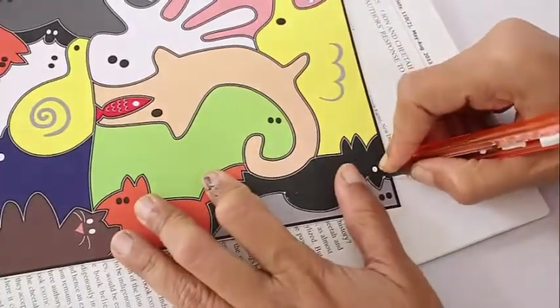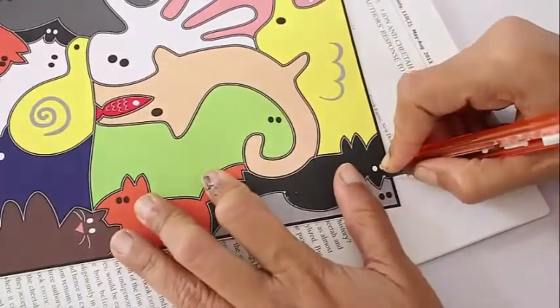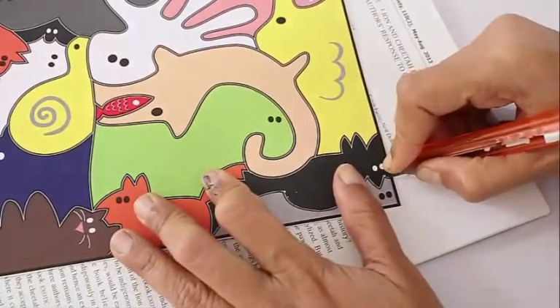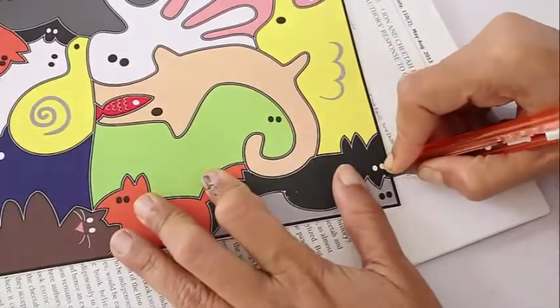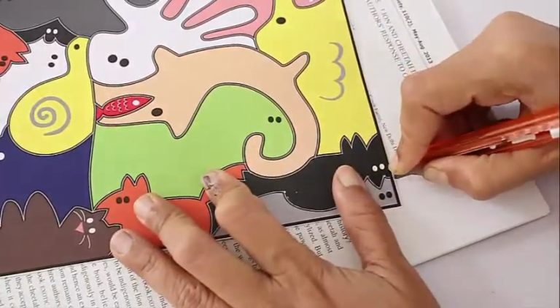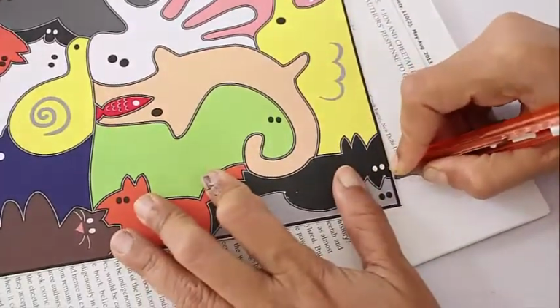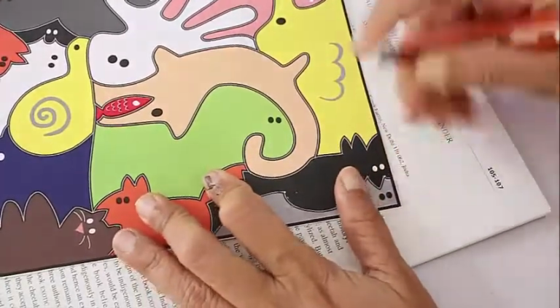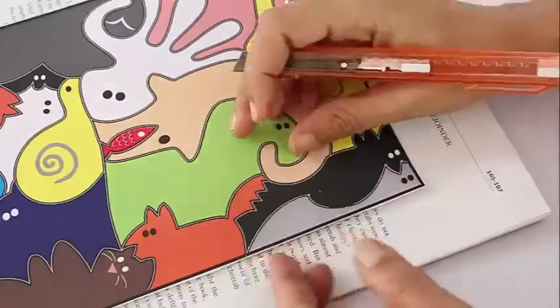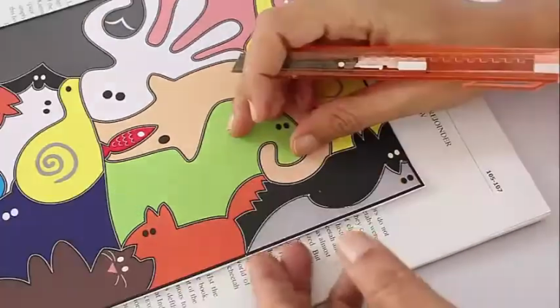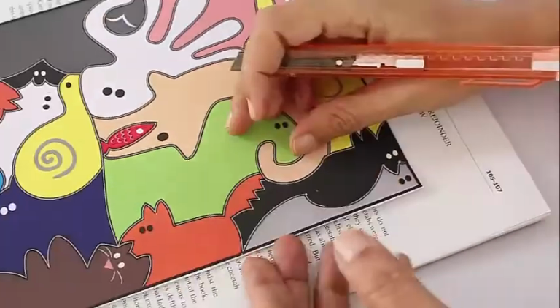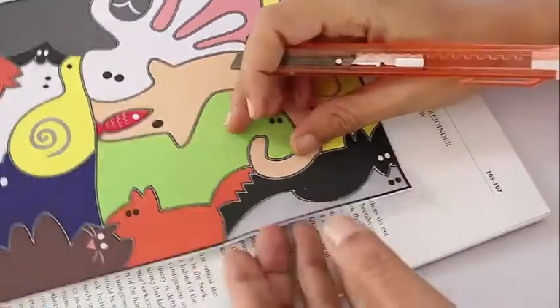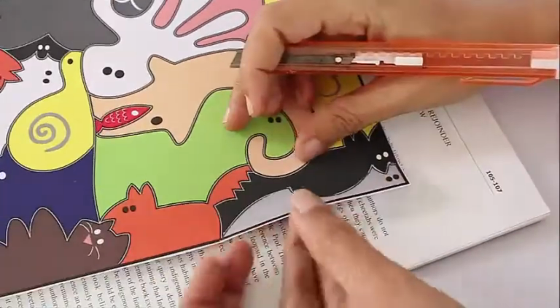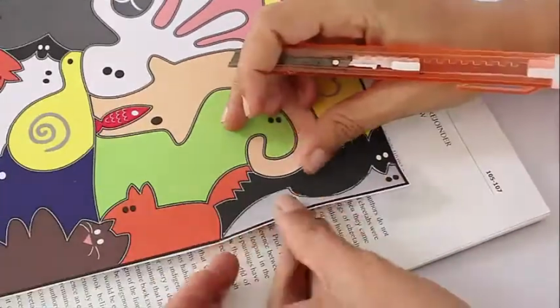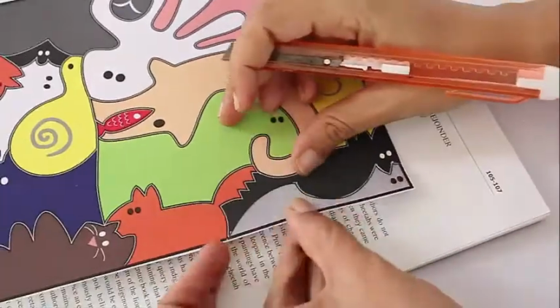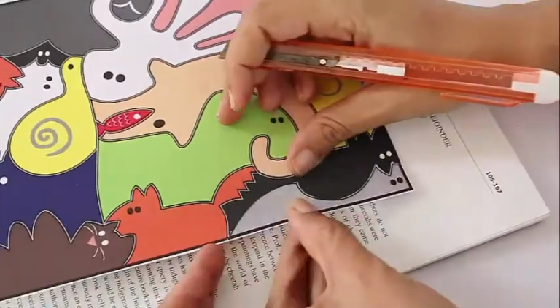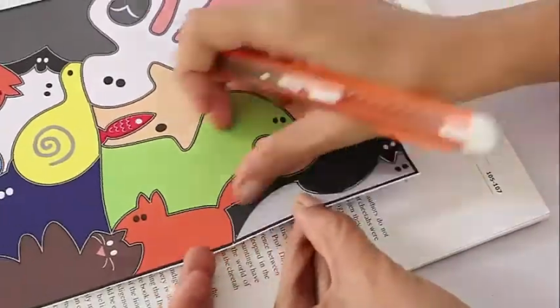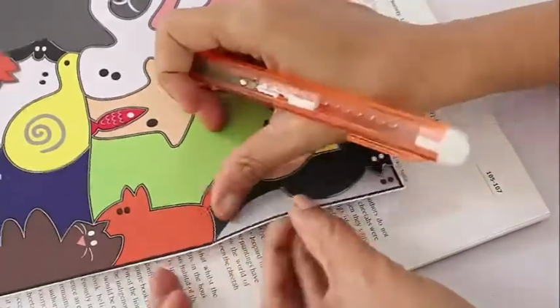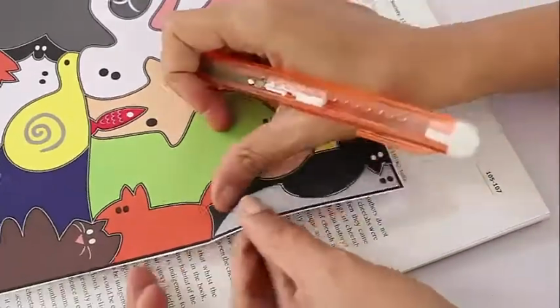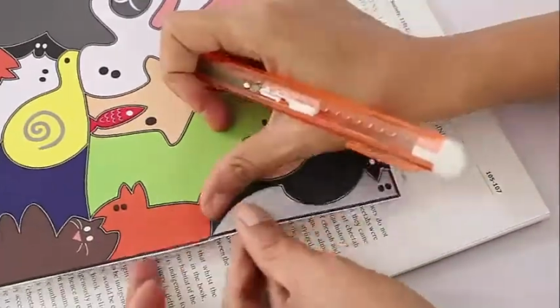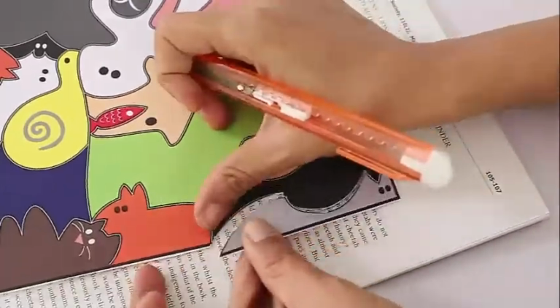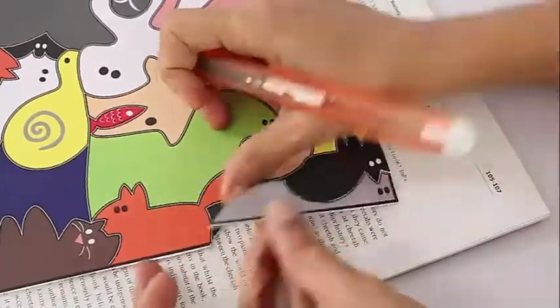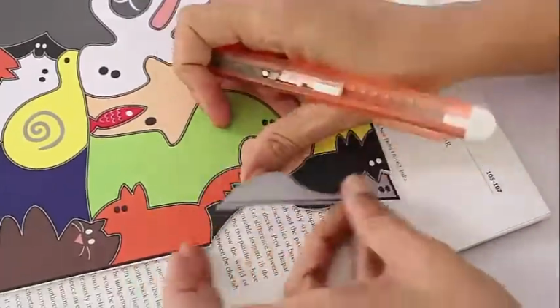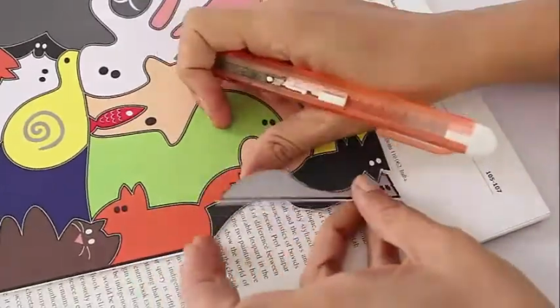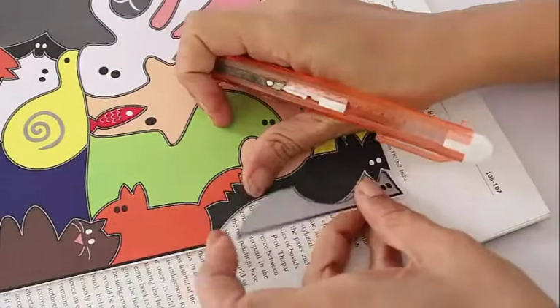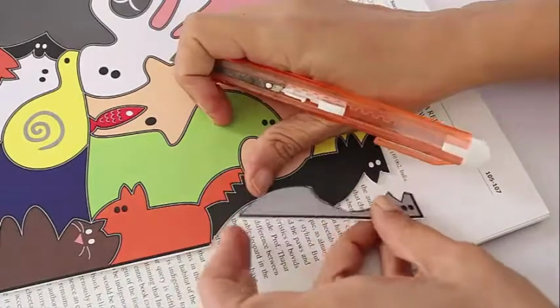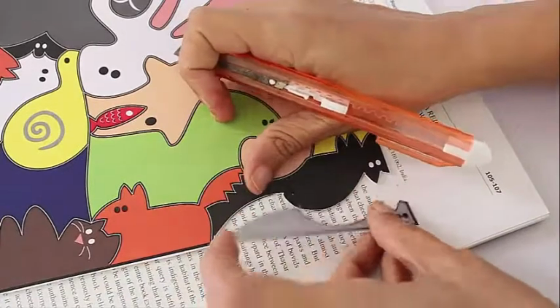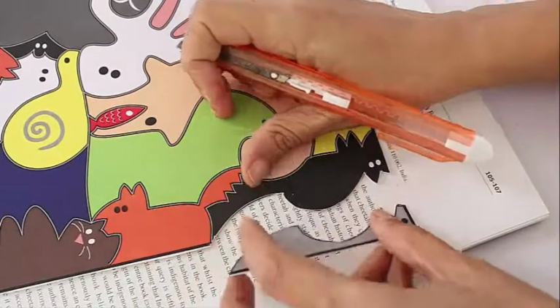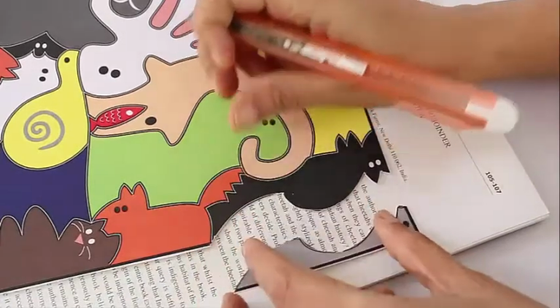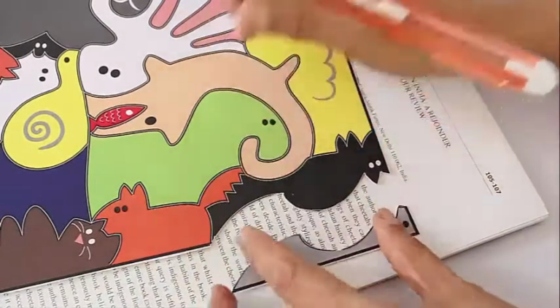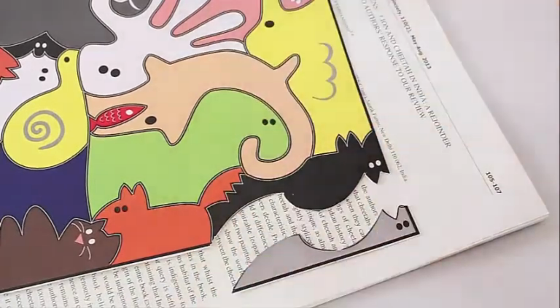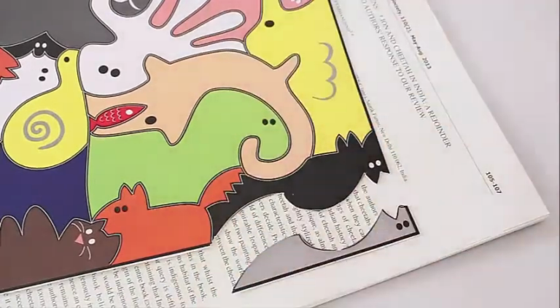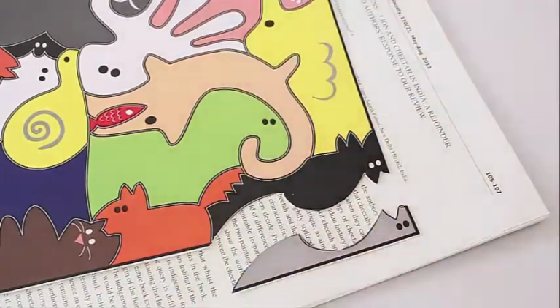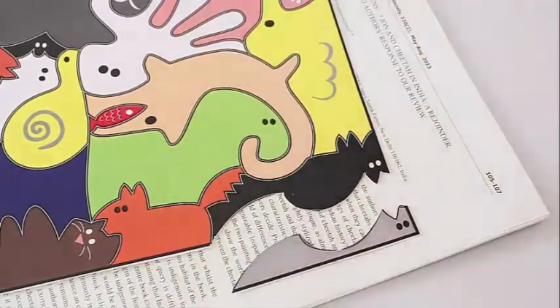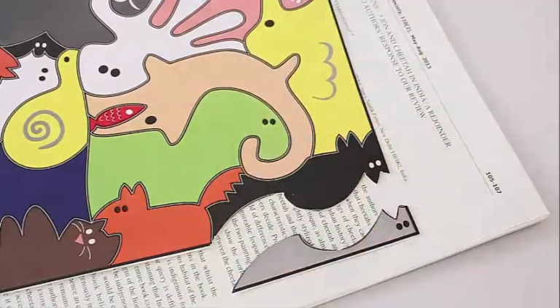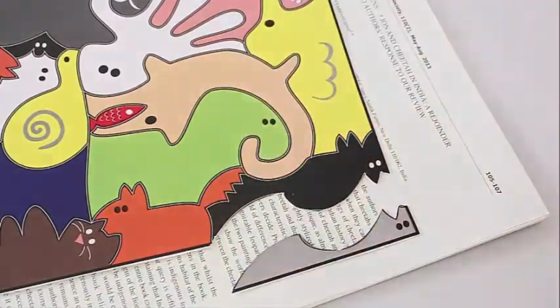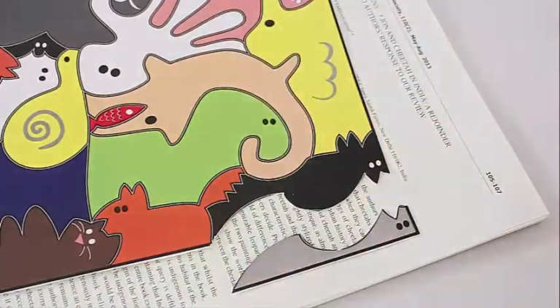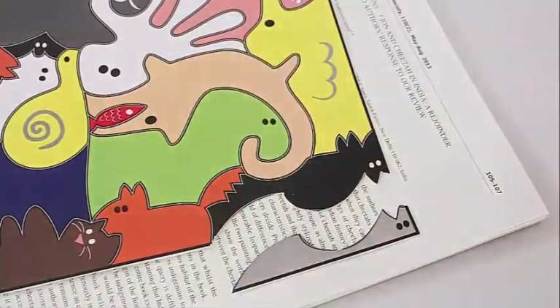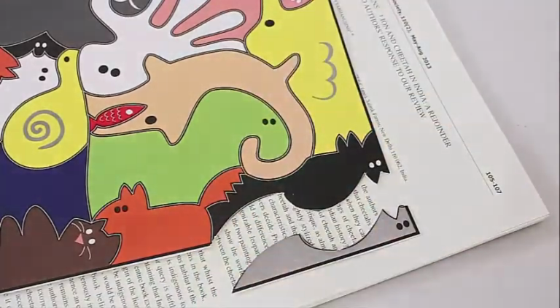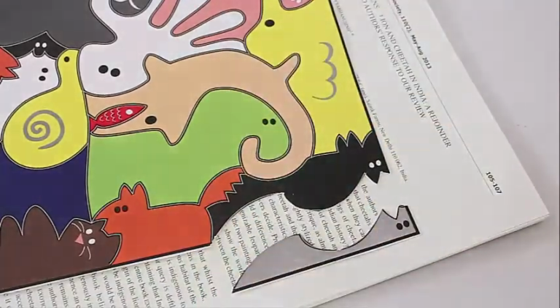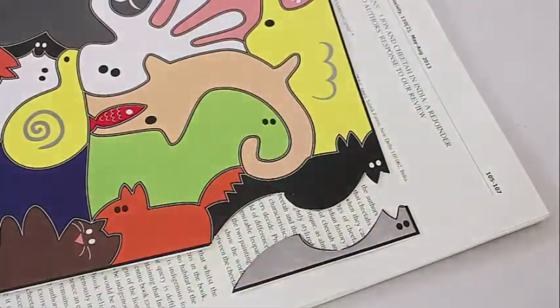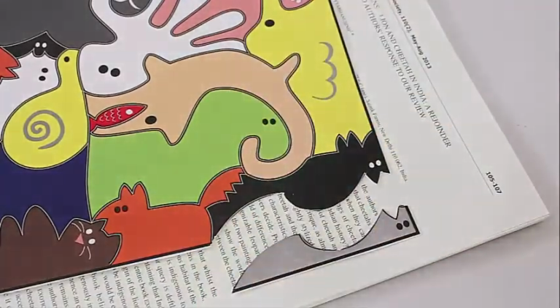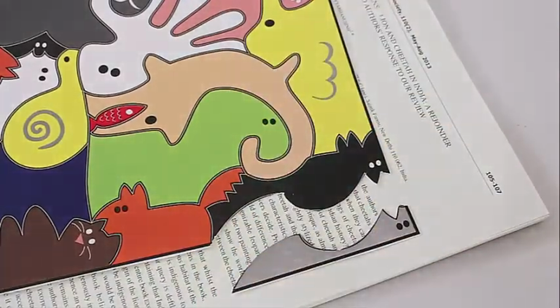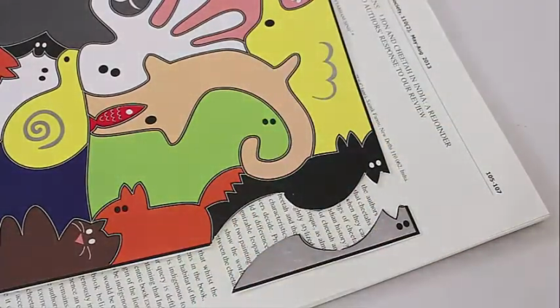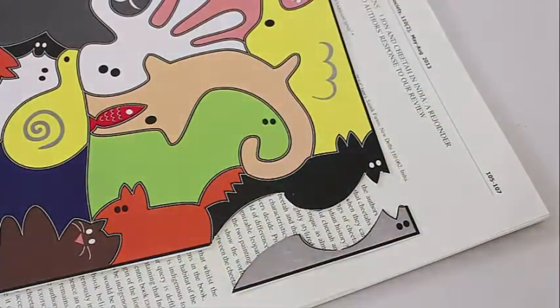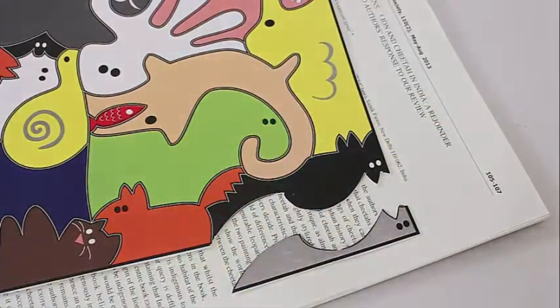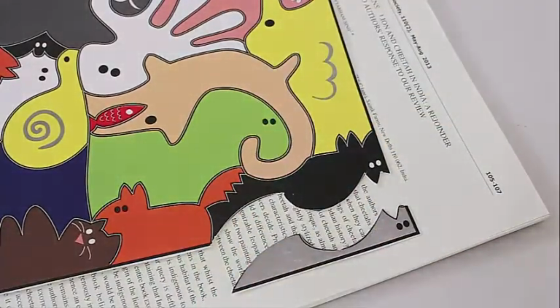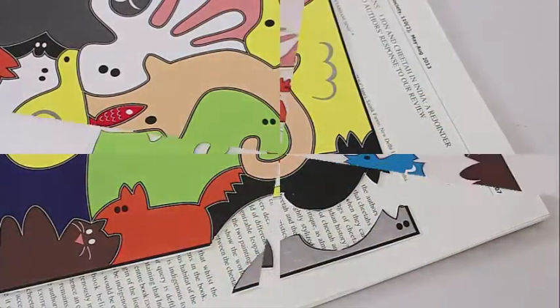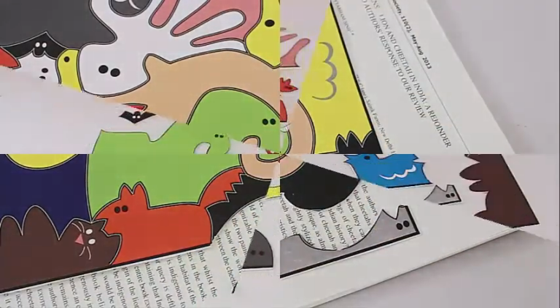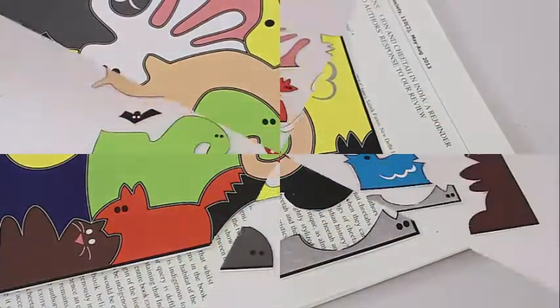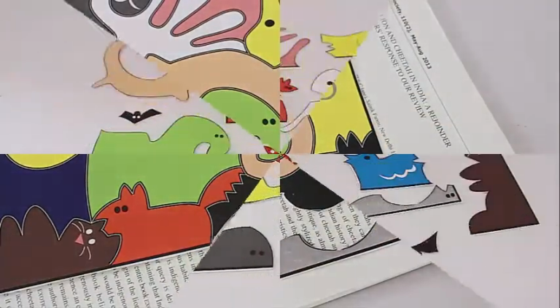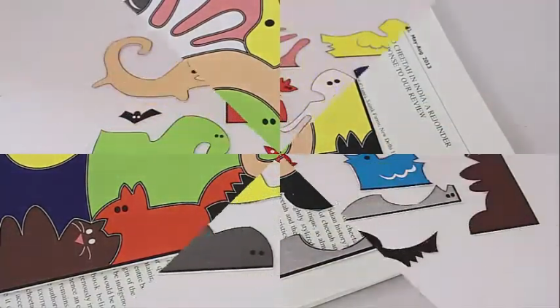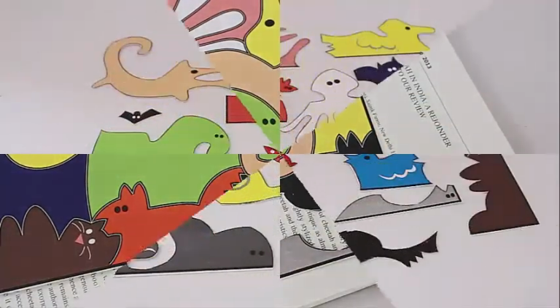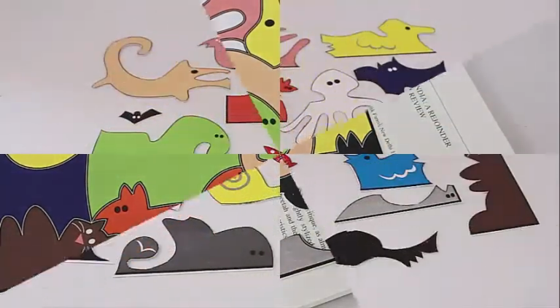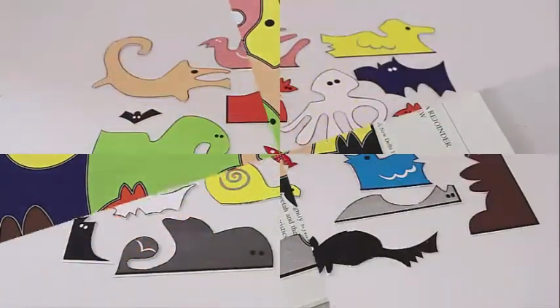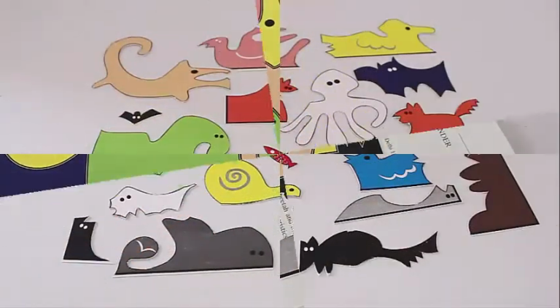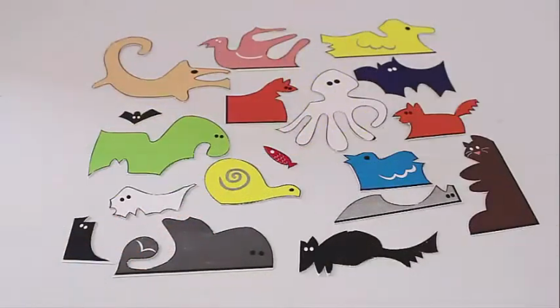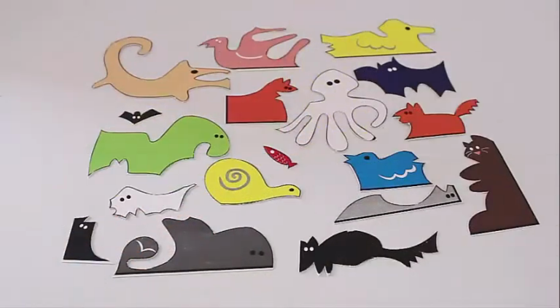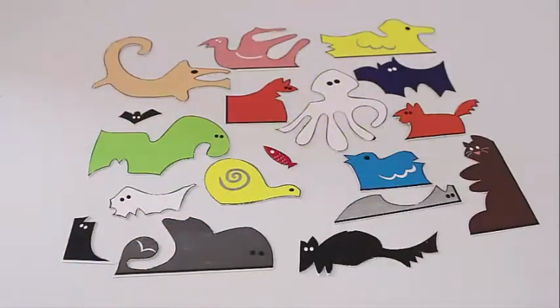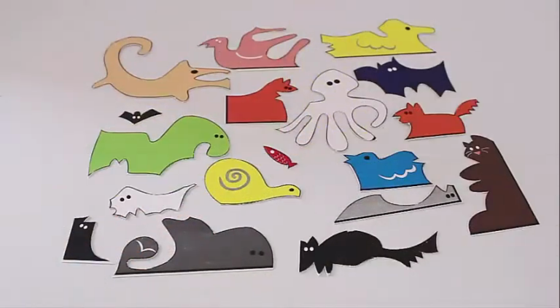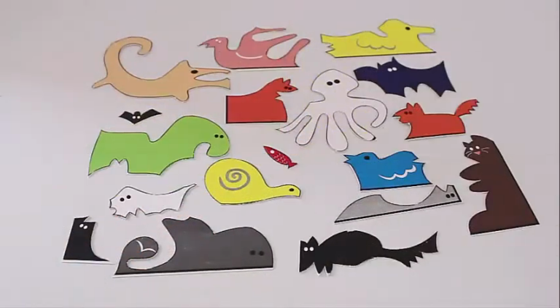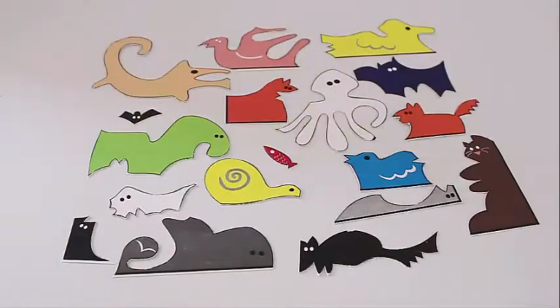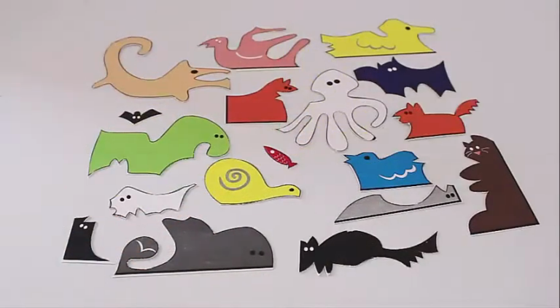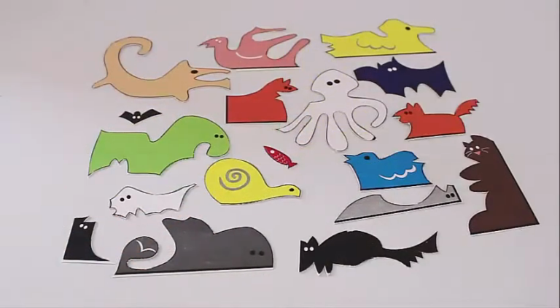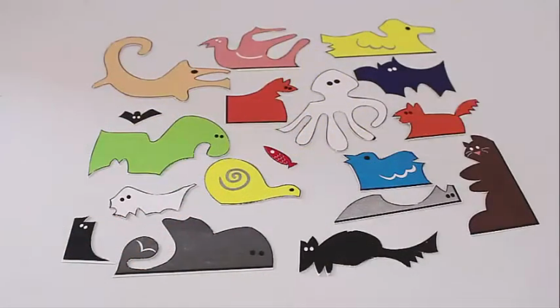There would be a whale, an octopus, a dog, a snail. All these animals you cut out separately.